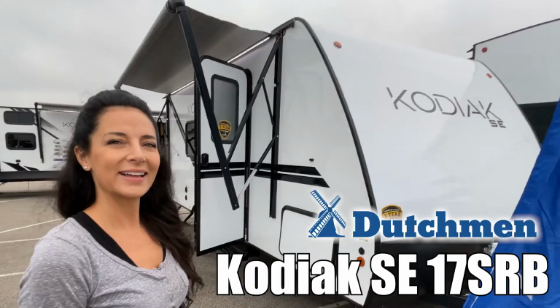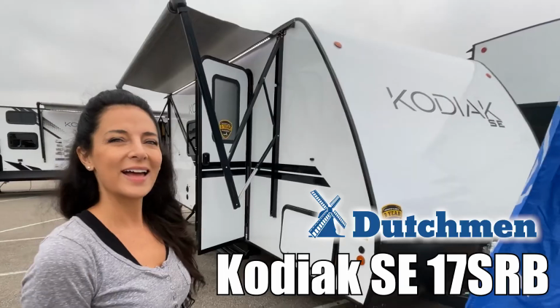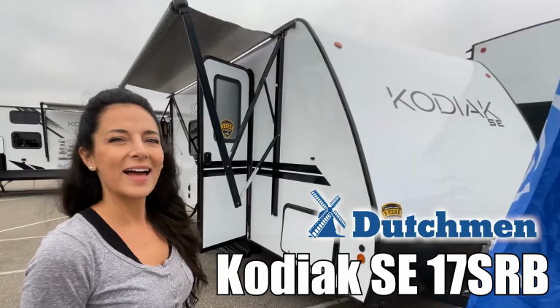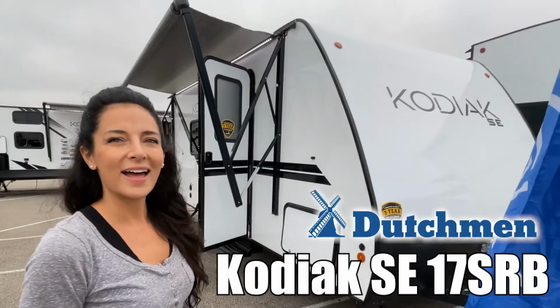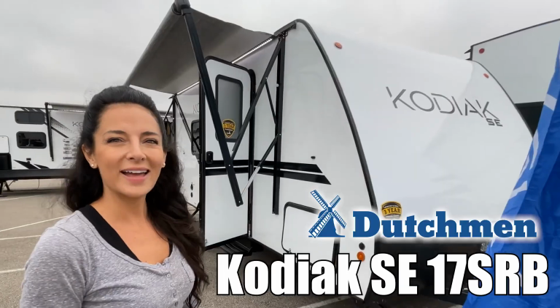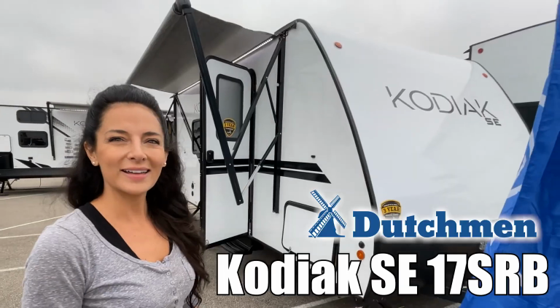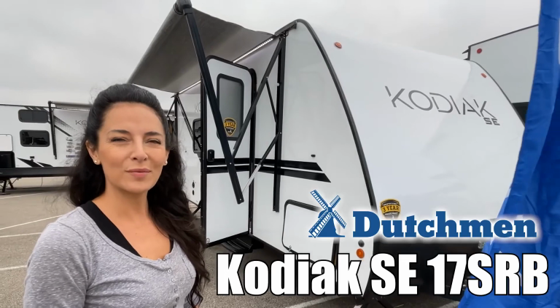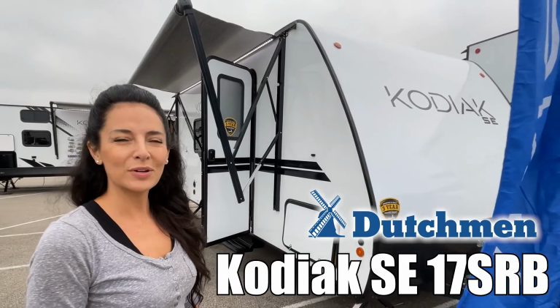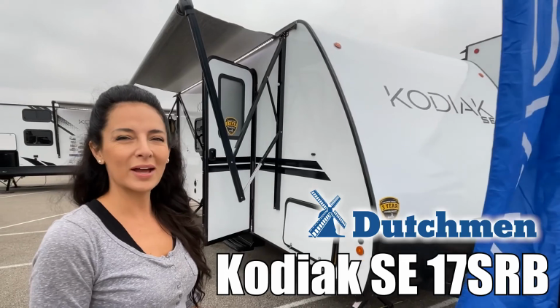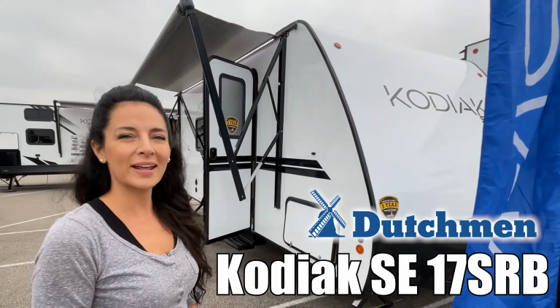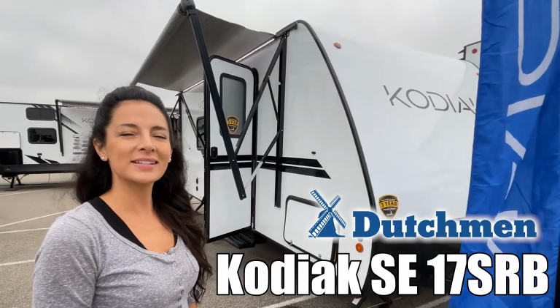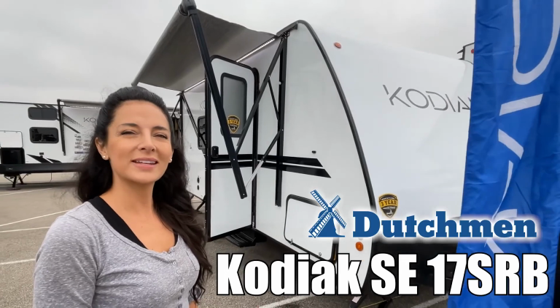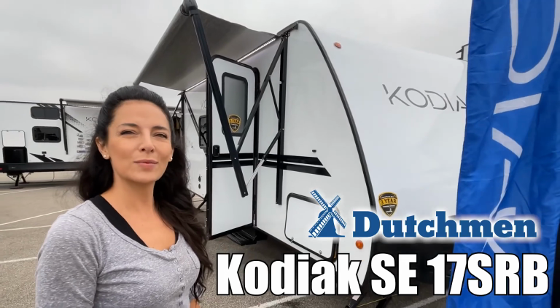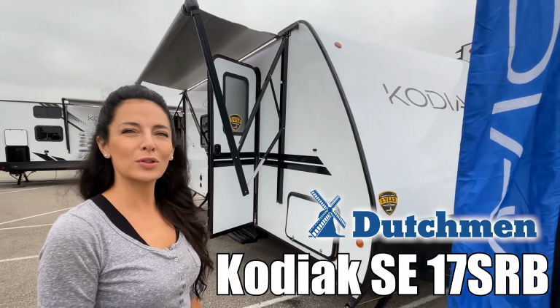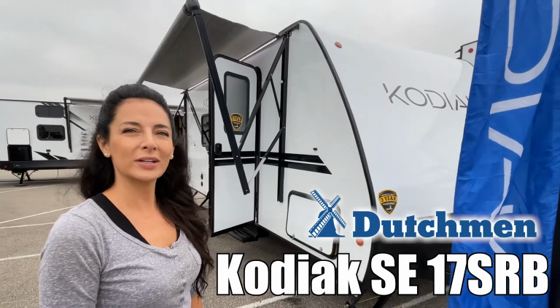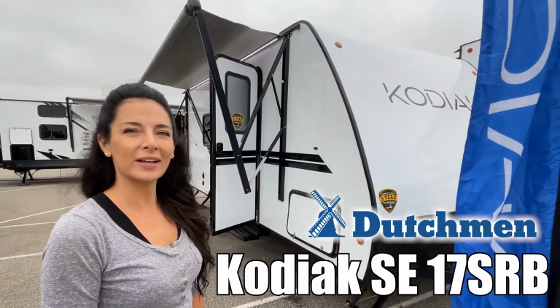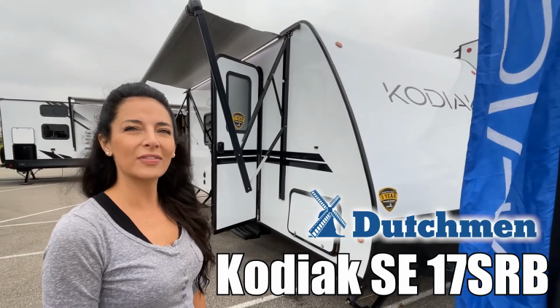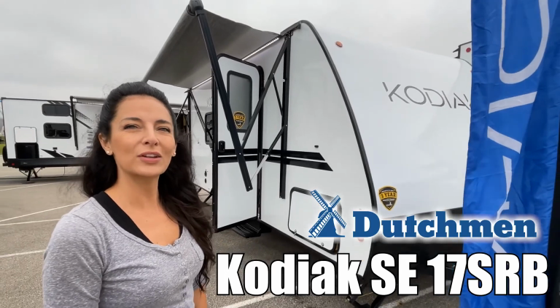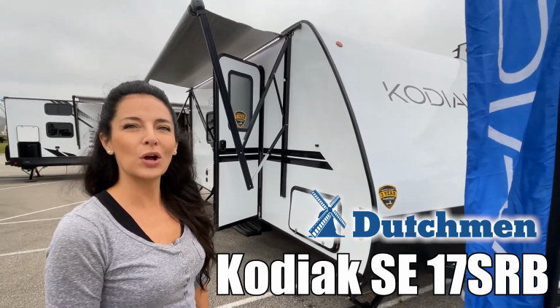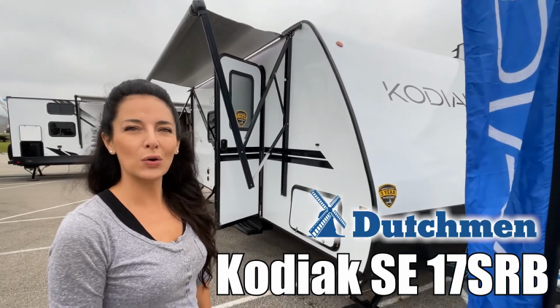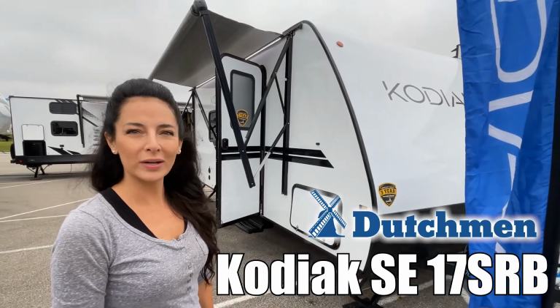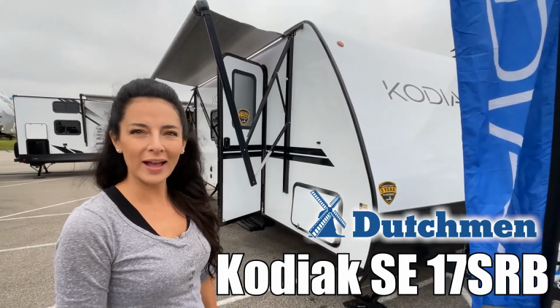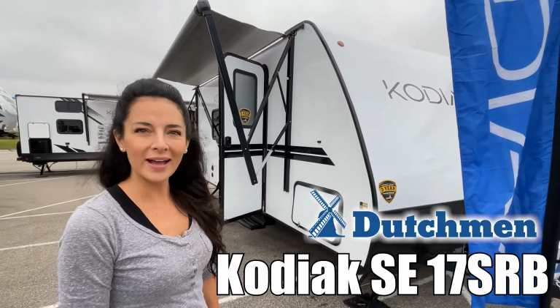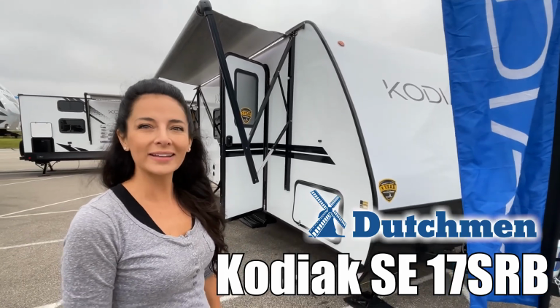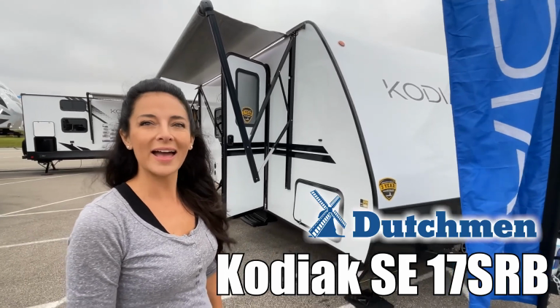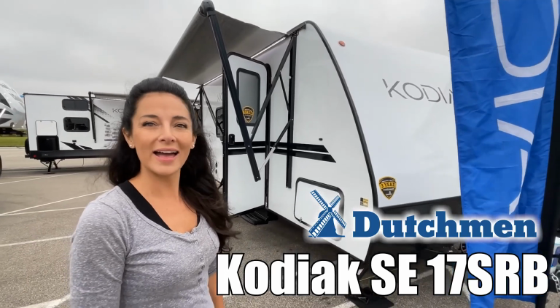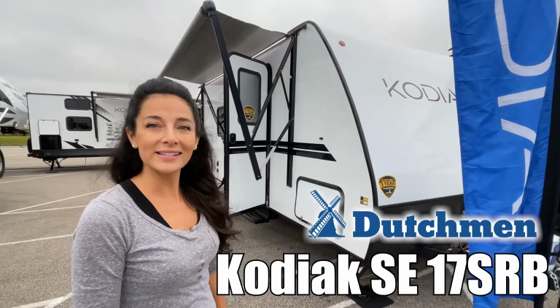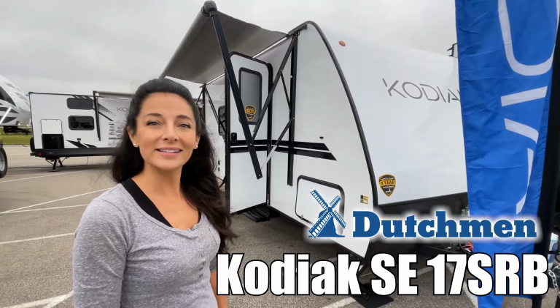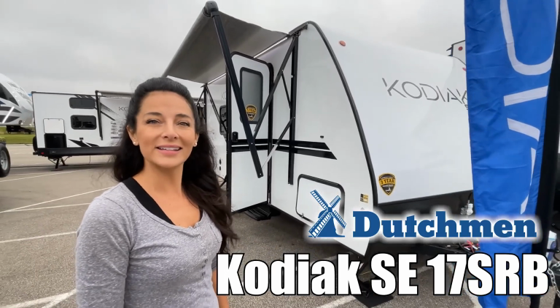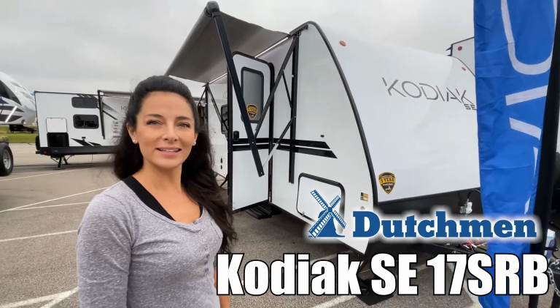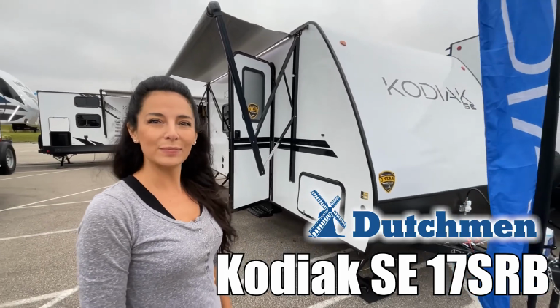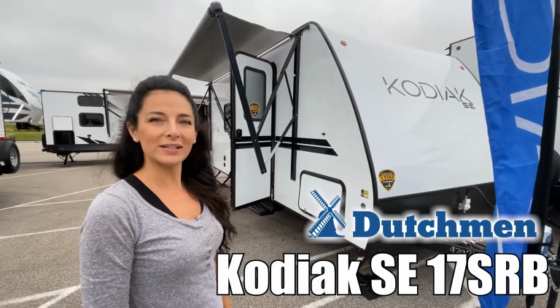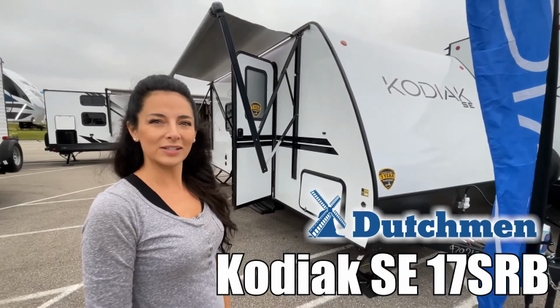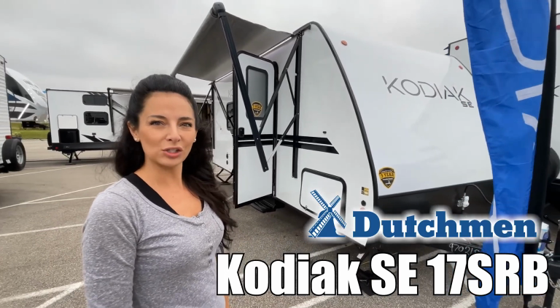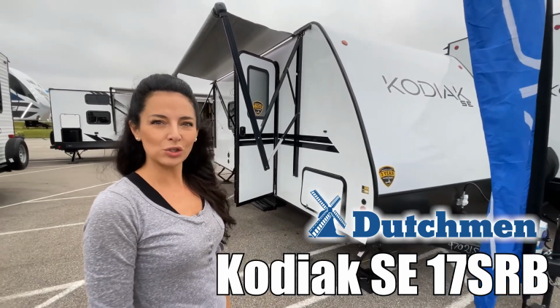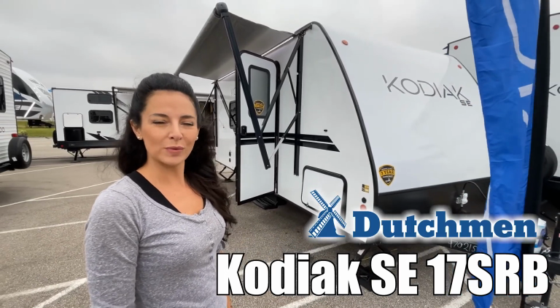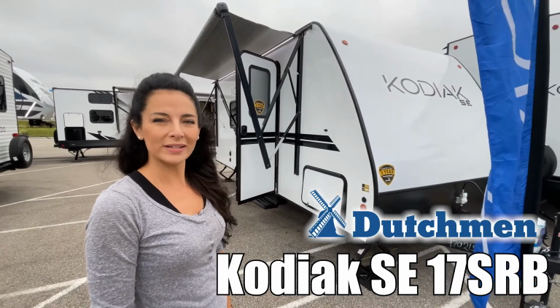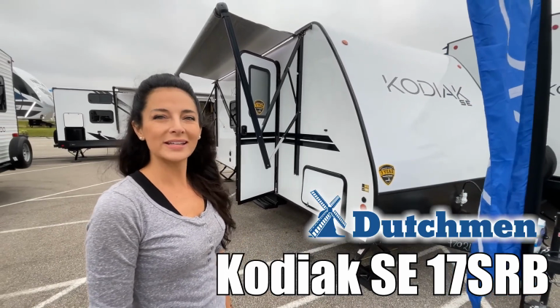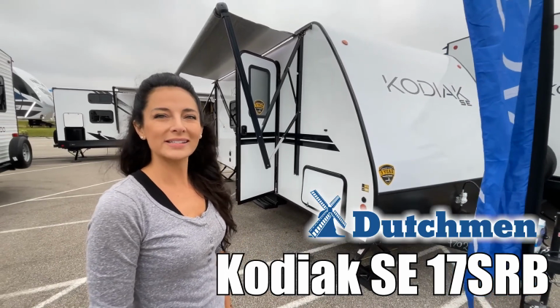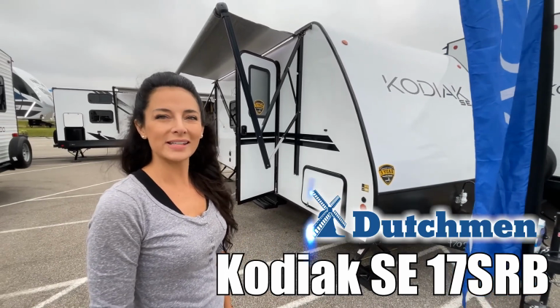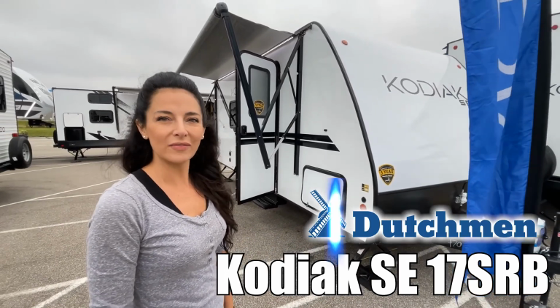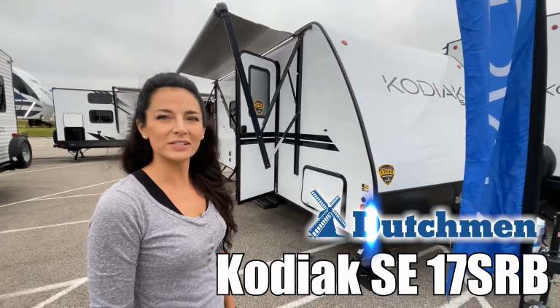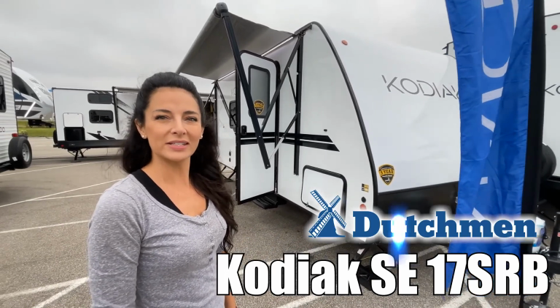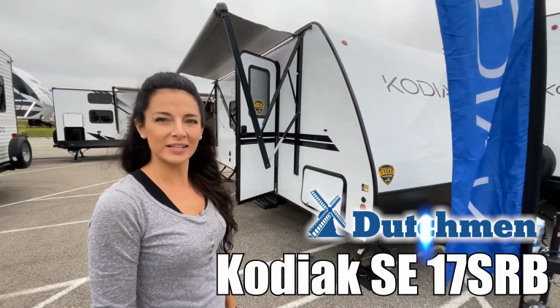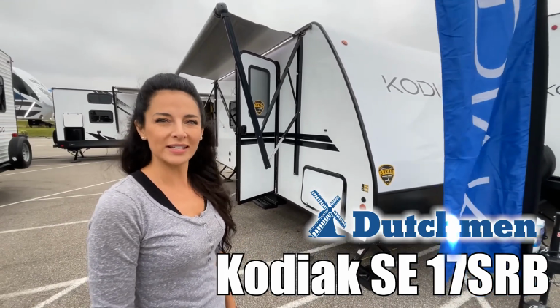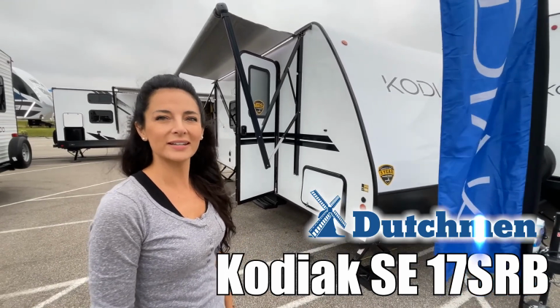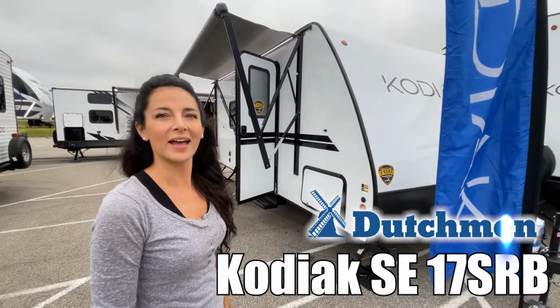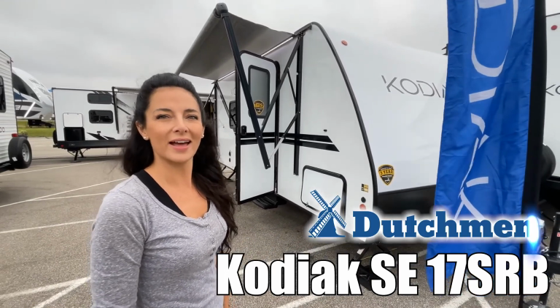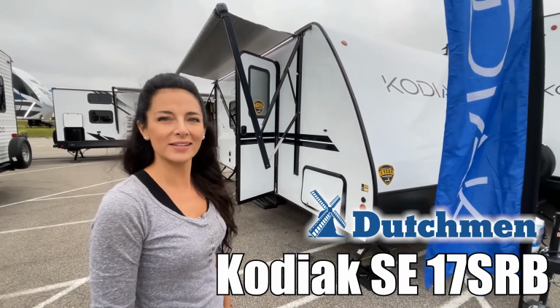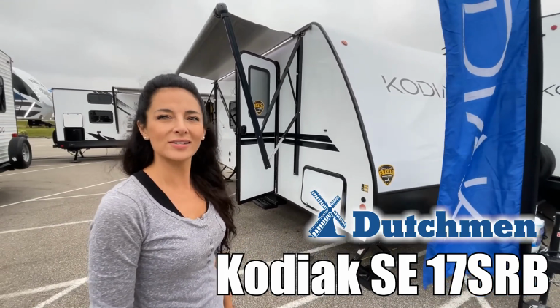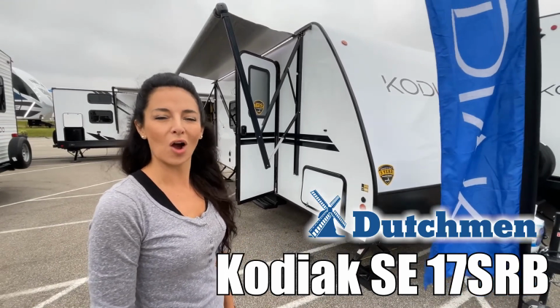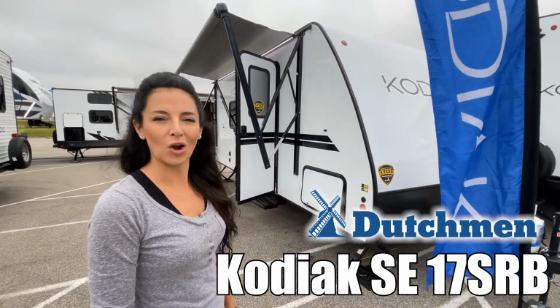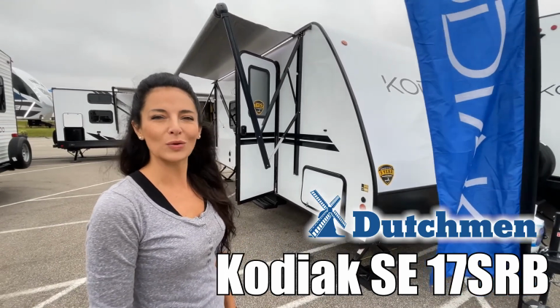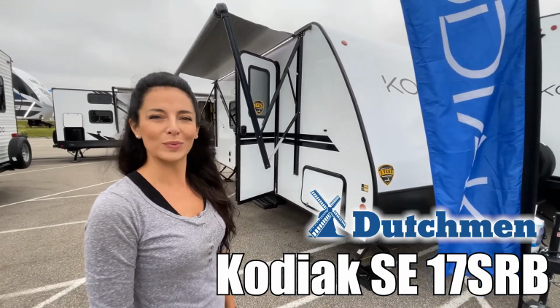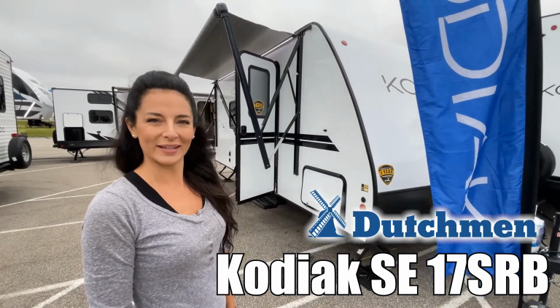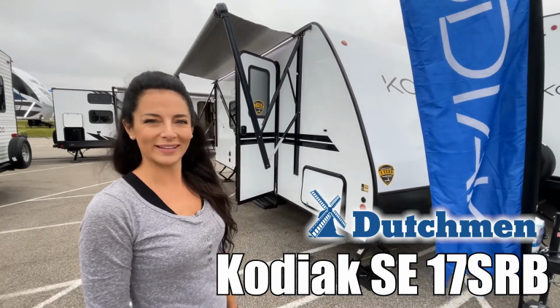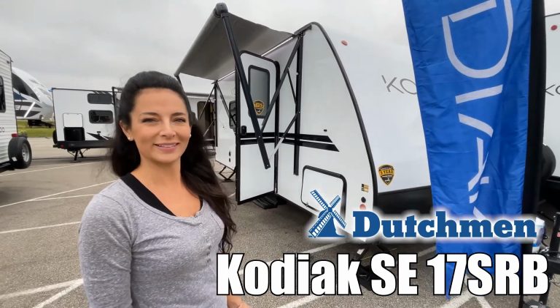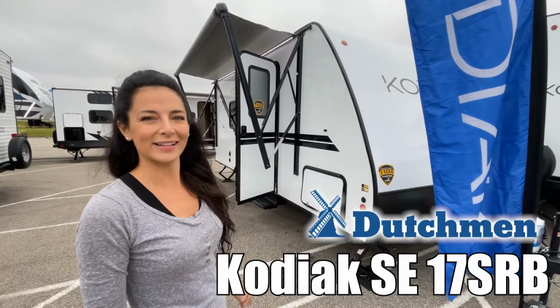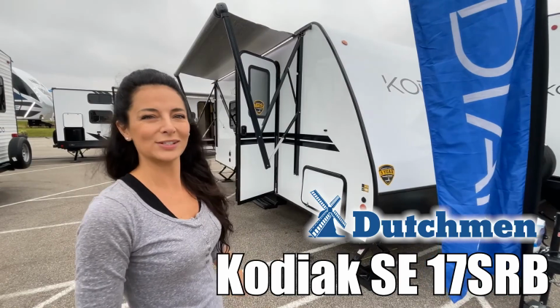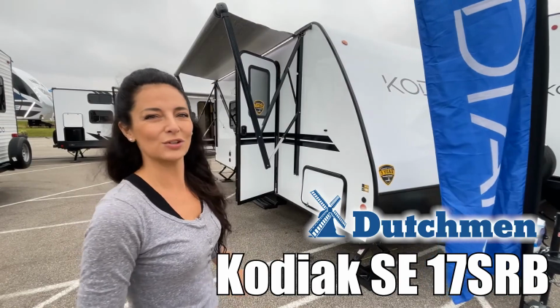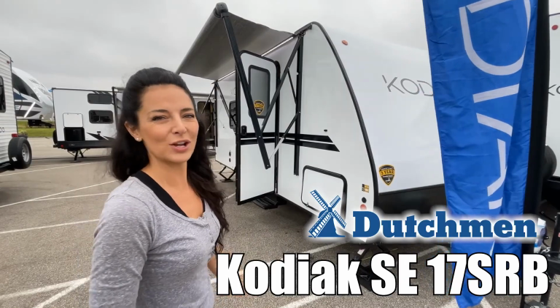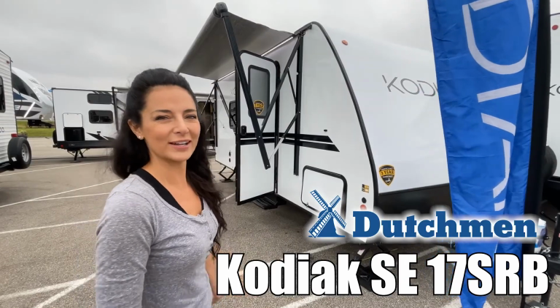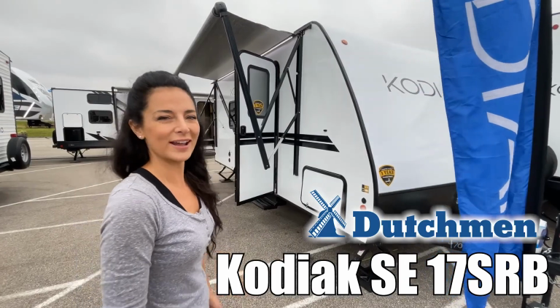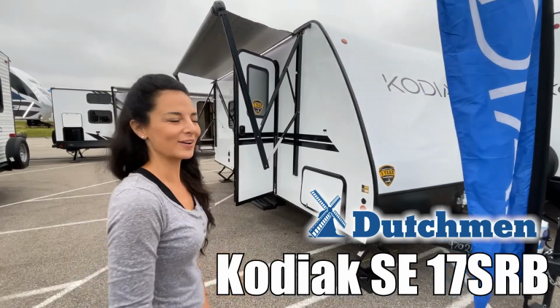Hey, I'm Brianna, and today we're looking at the Kodiak SE by Dutchman 17S RV. Let's go check it out.